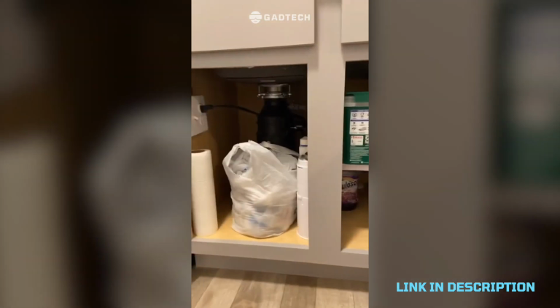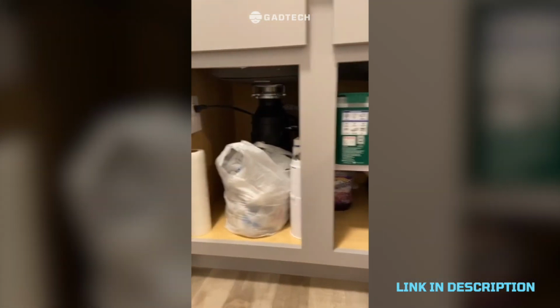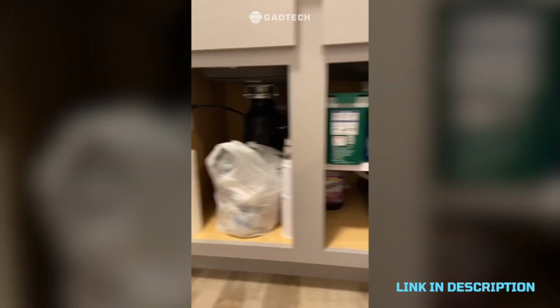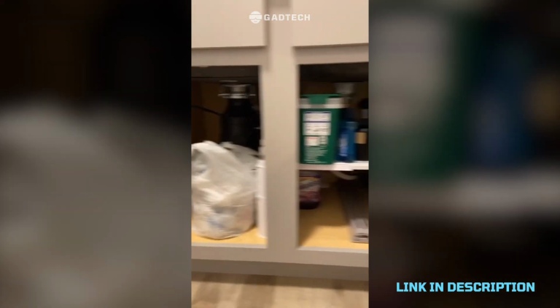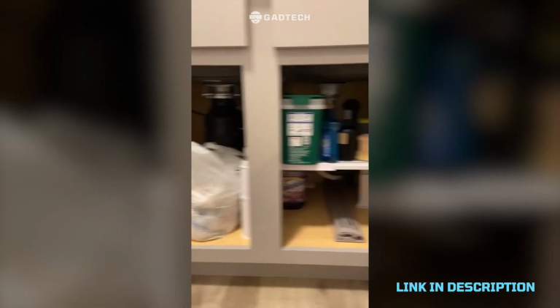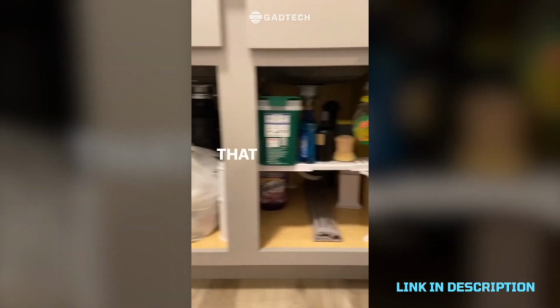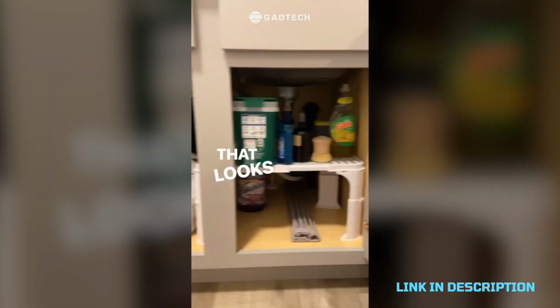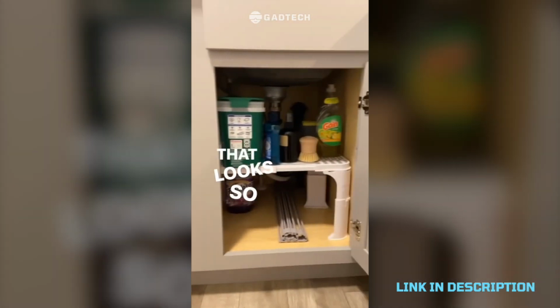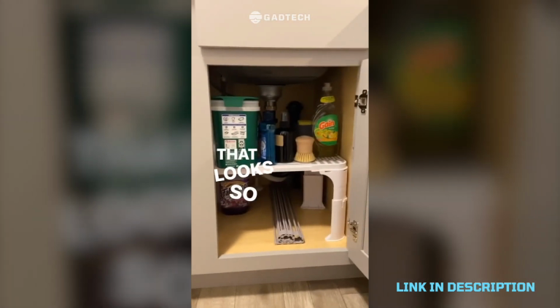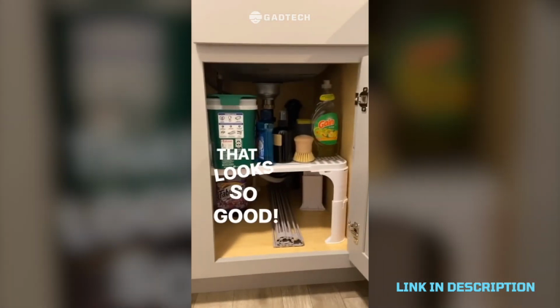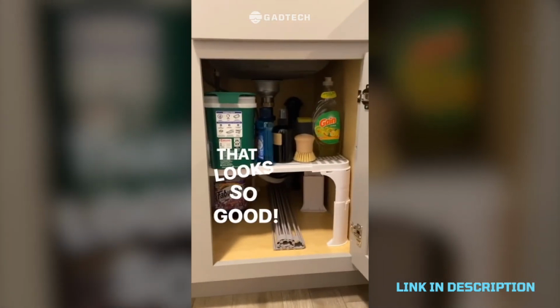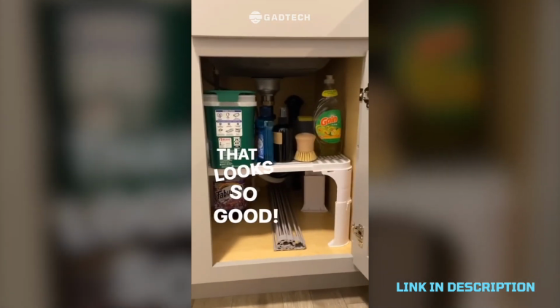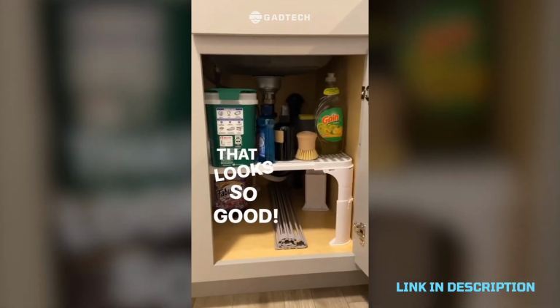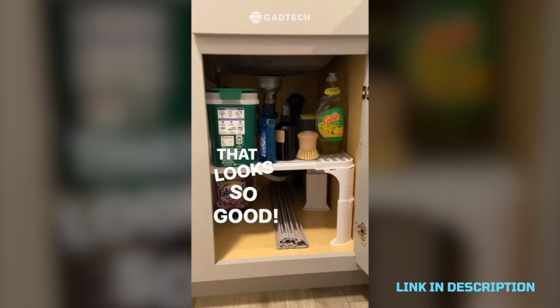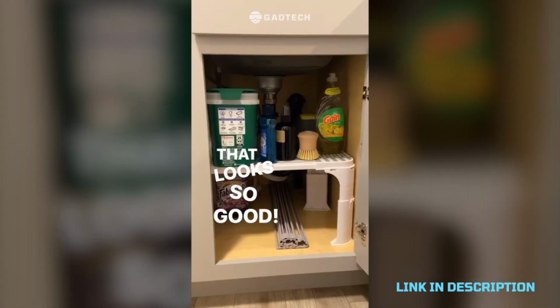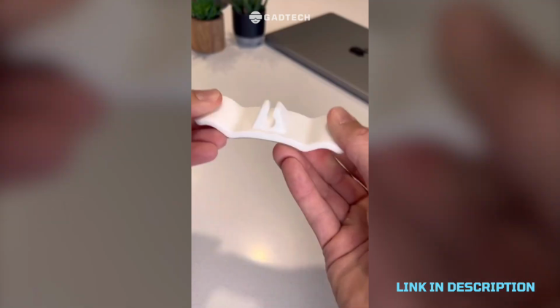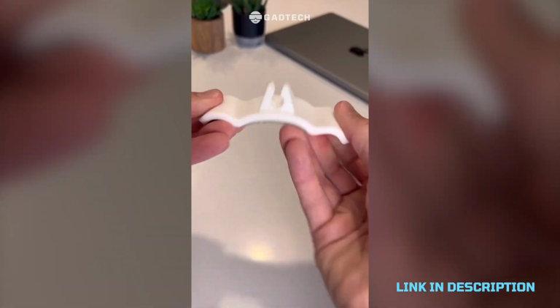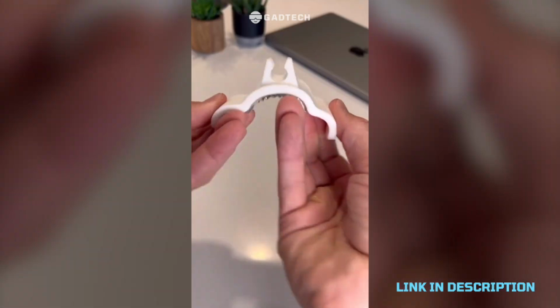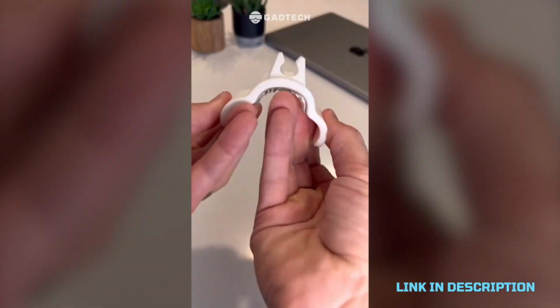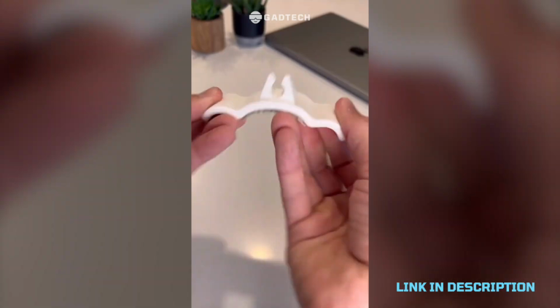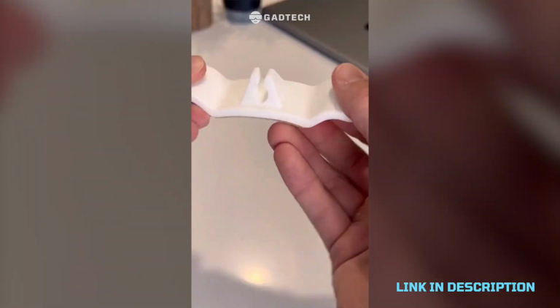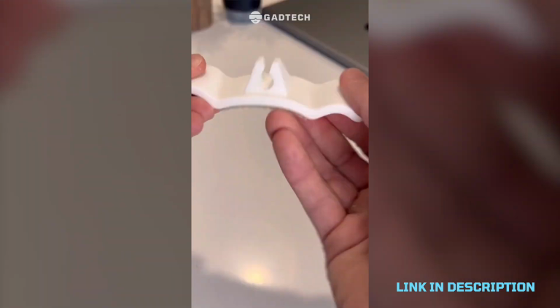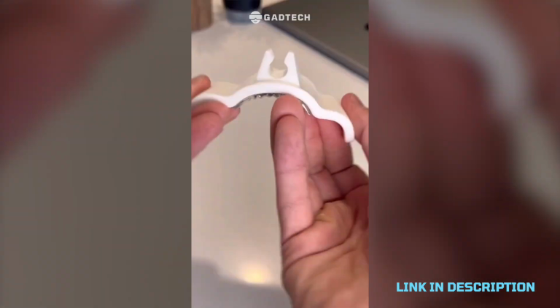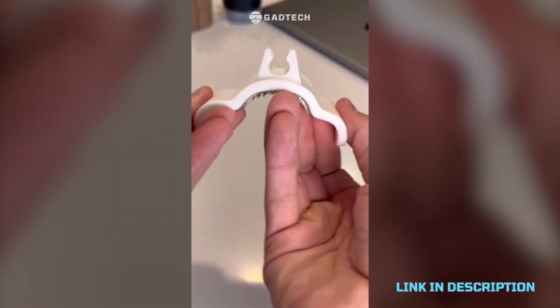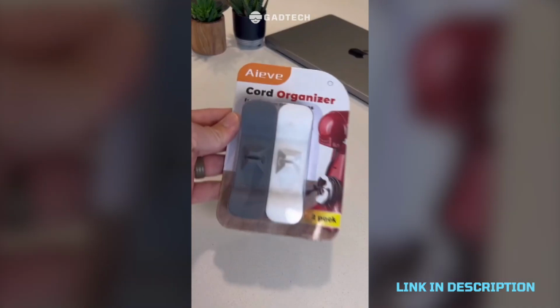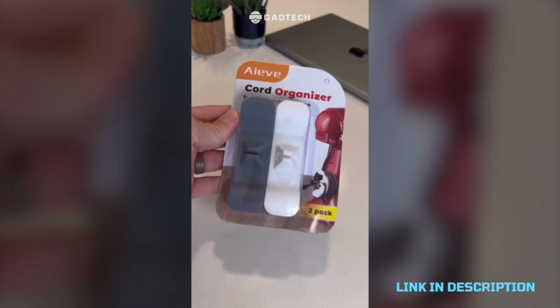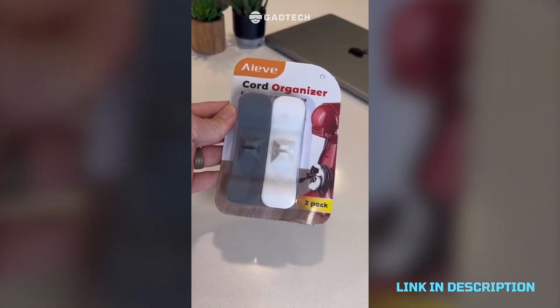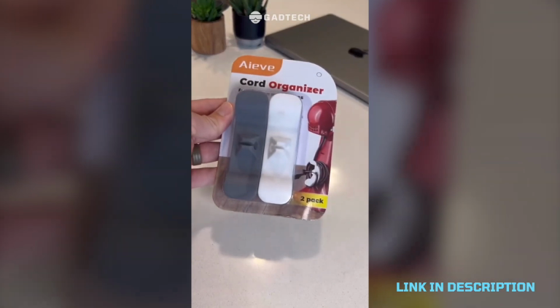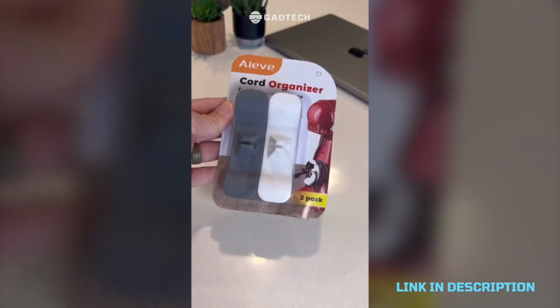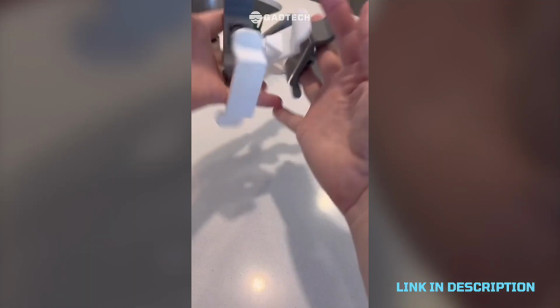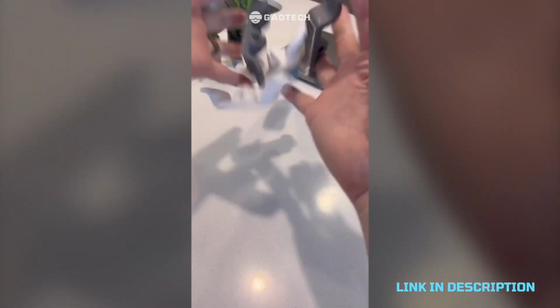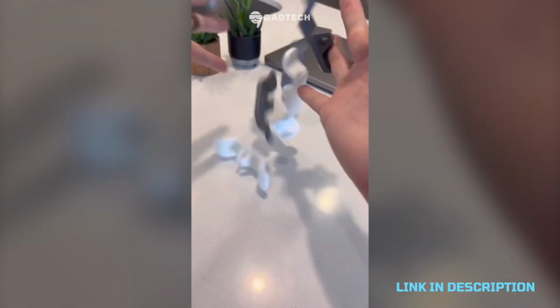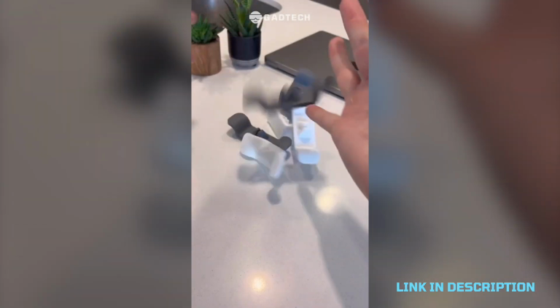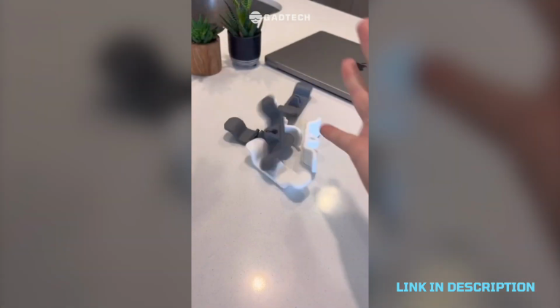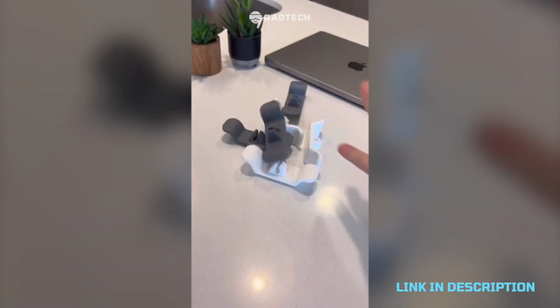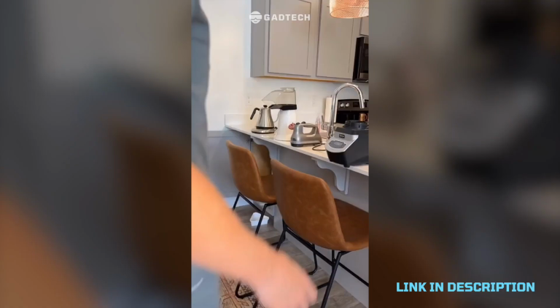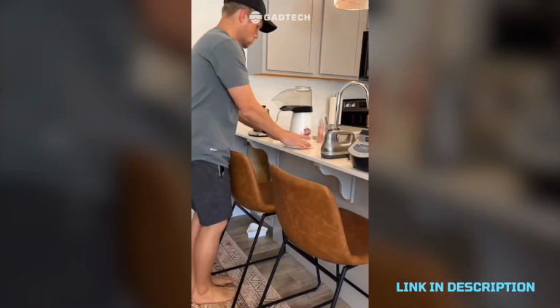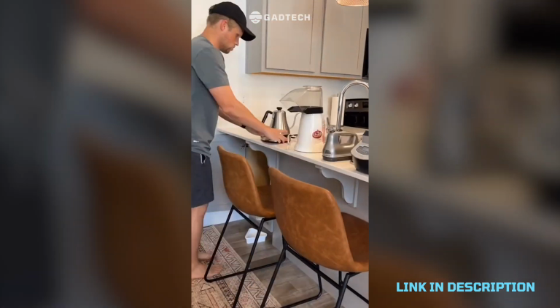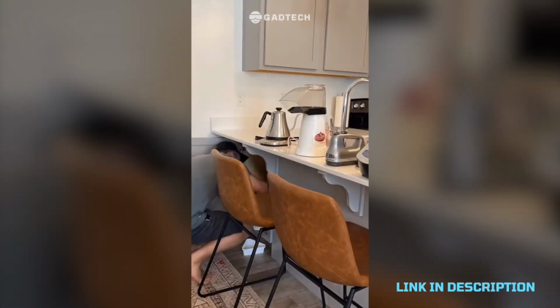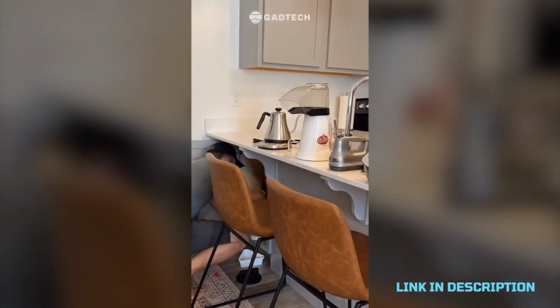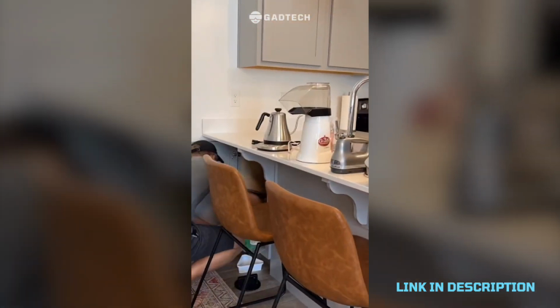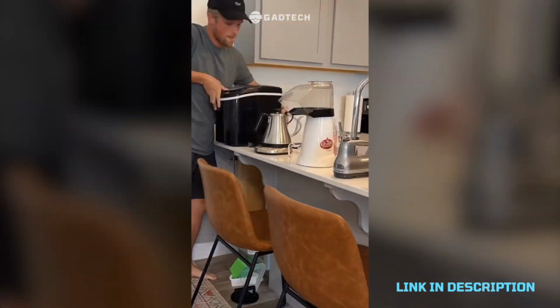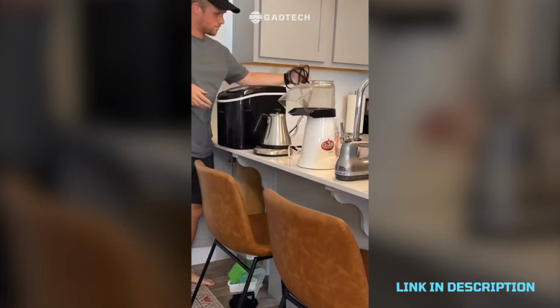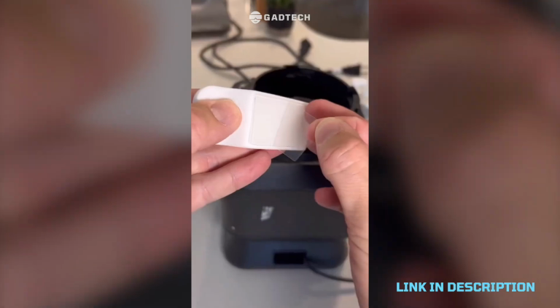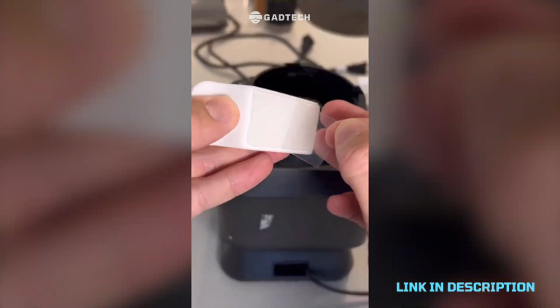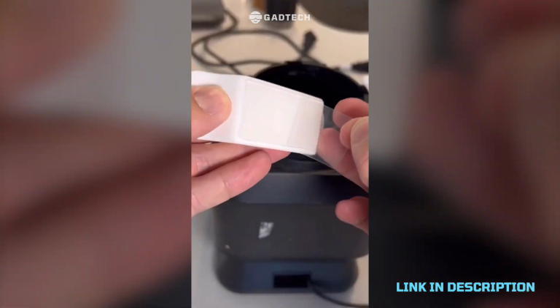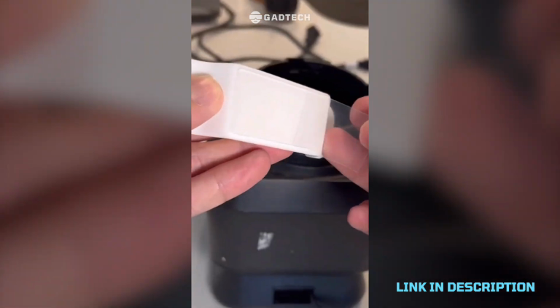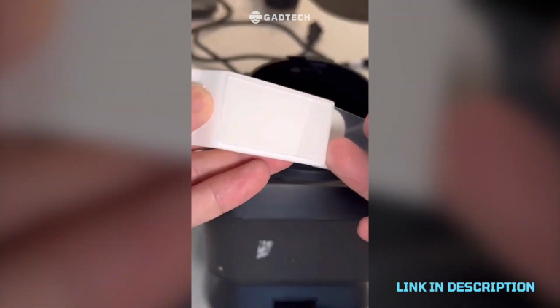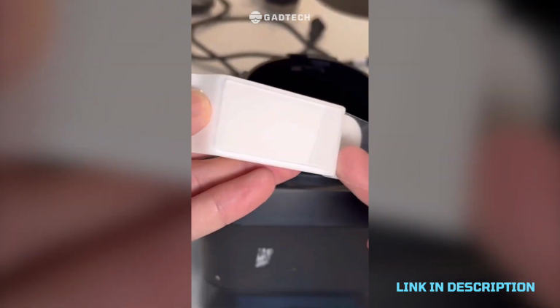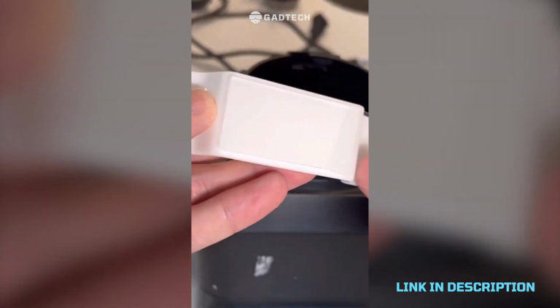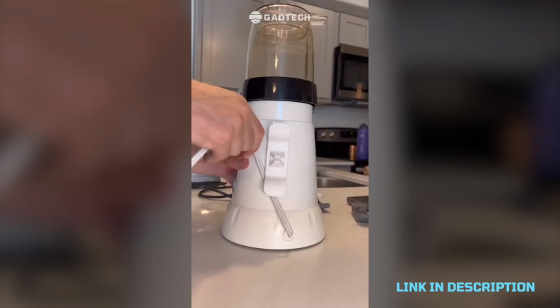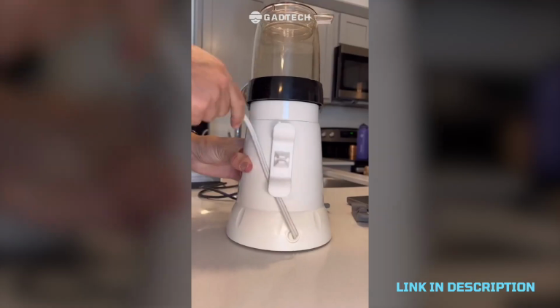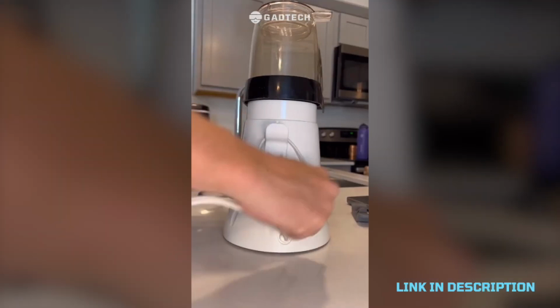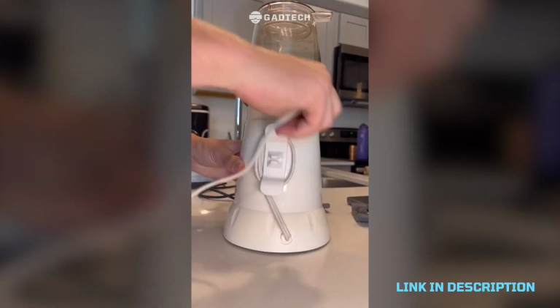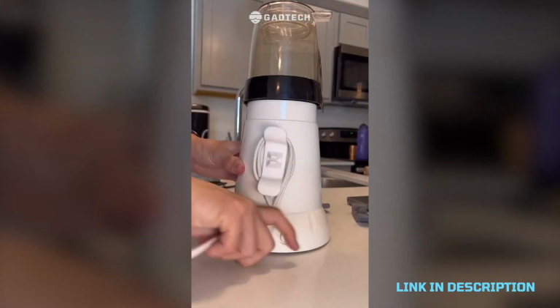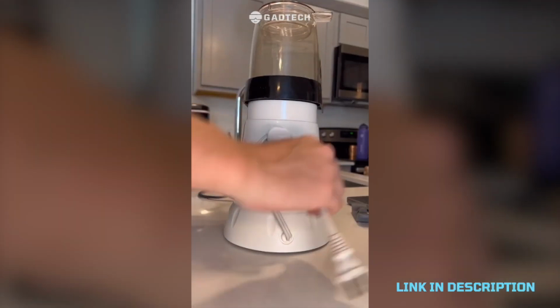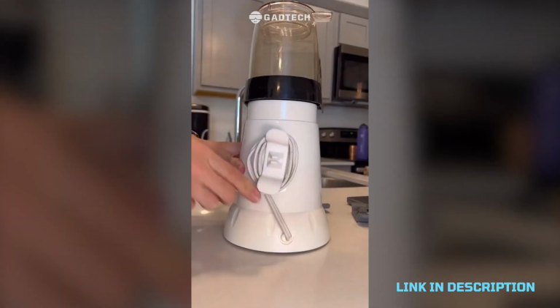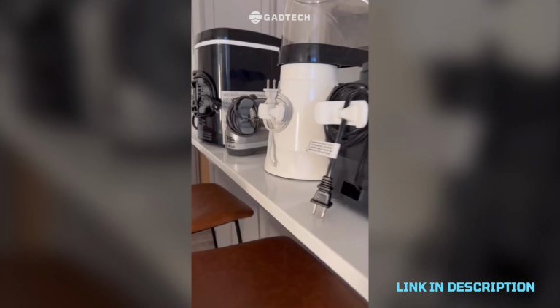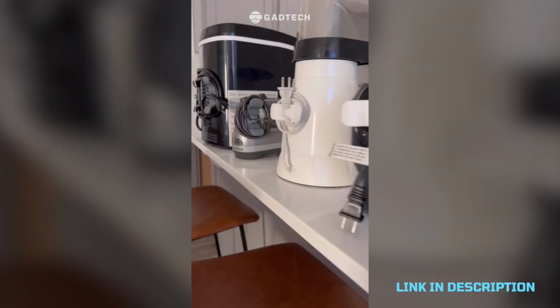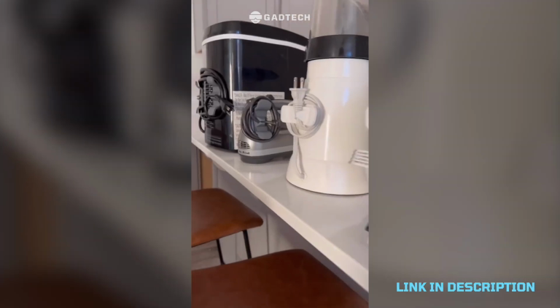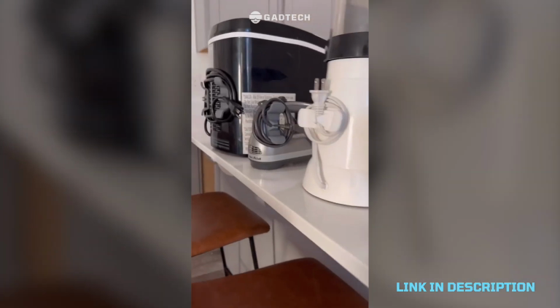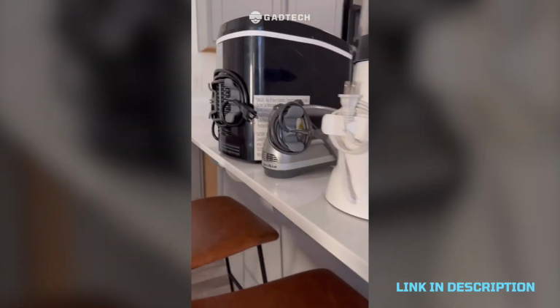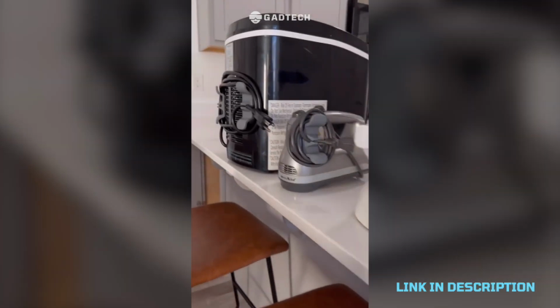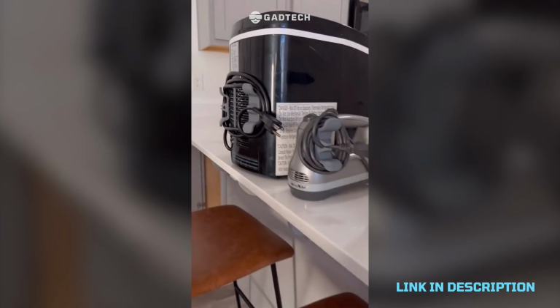A beautiful cord wrapper so you can stick it on any appliance to have a great place to put your cords. Beautiful.